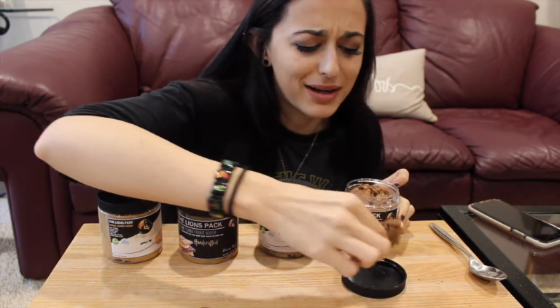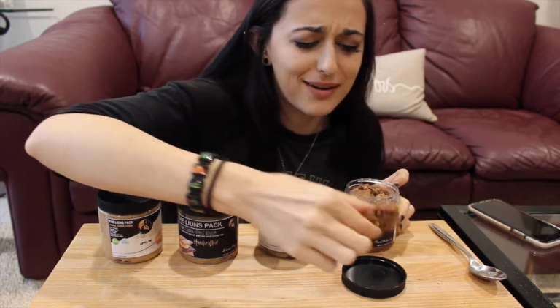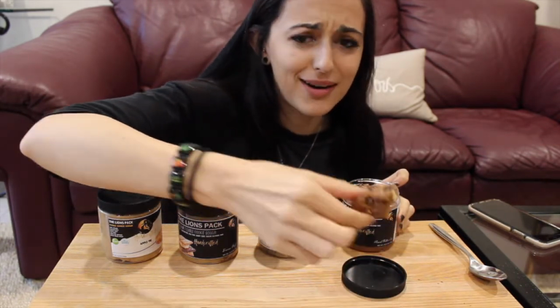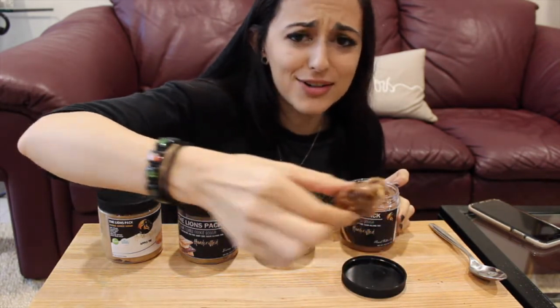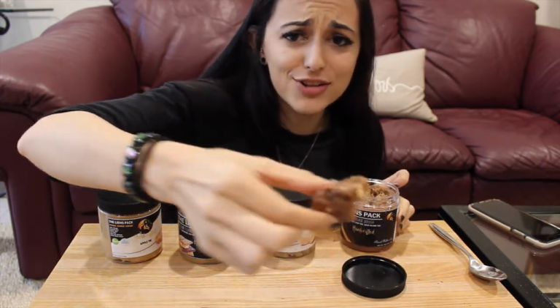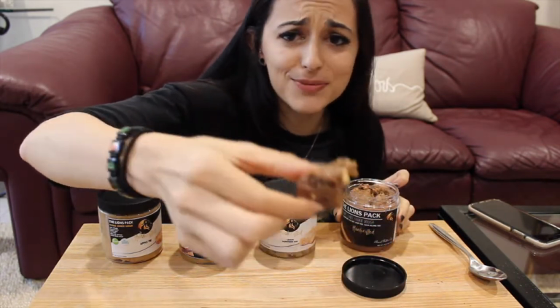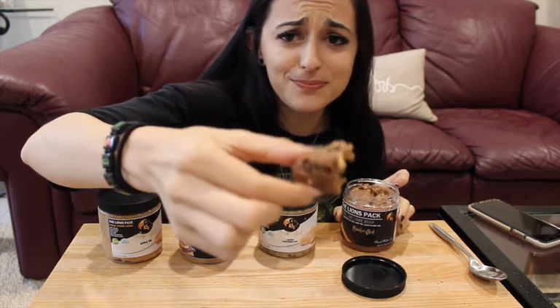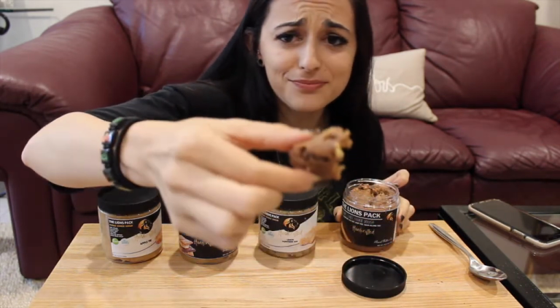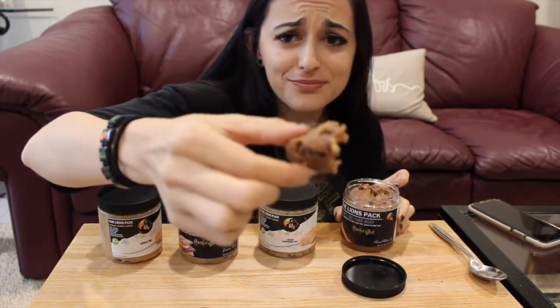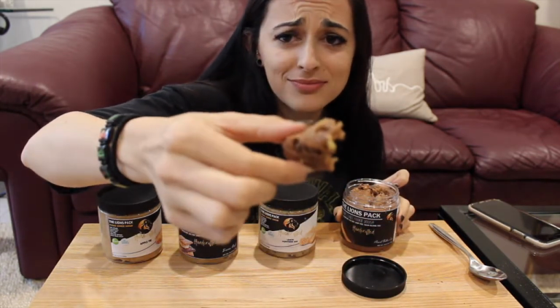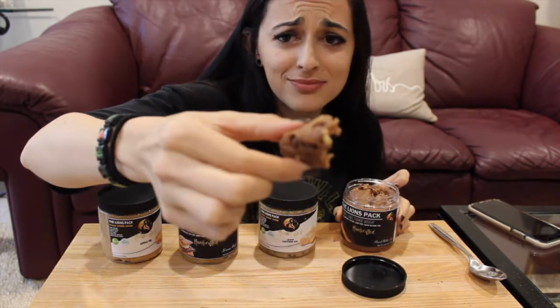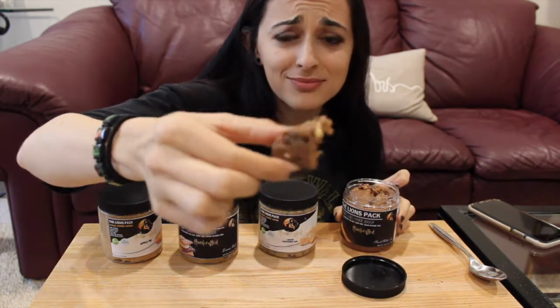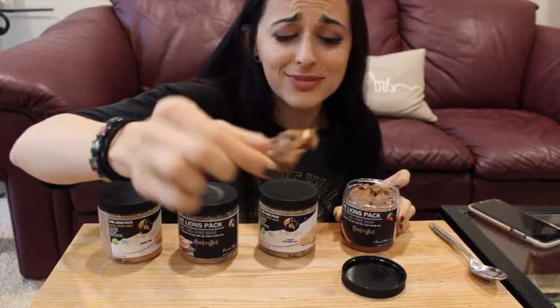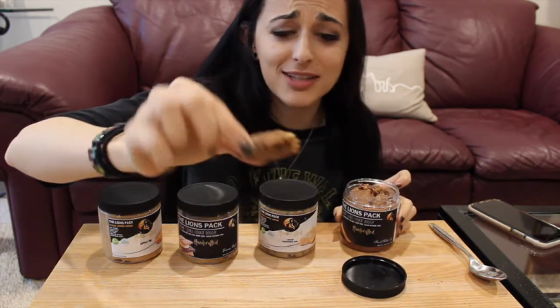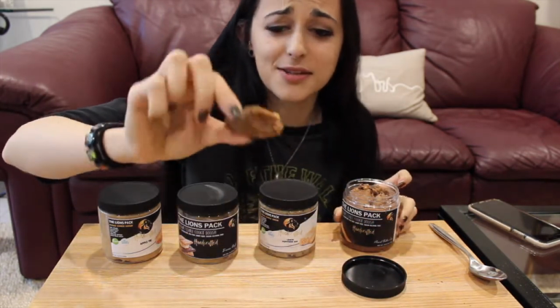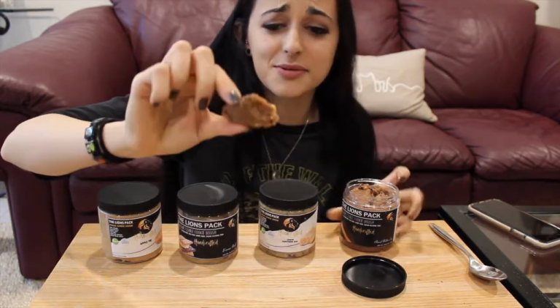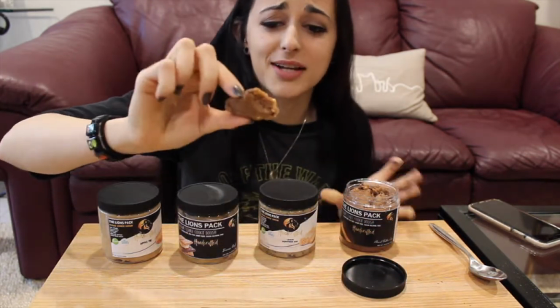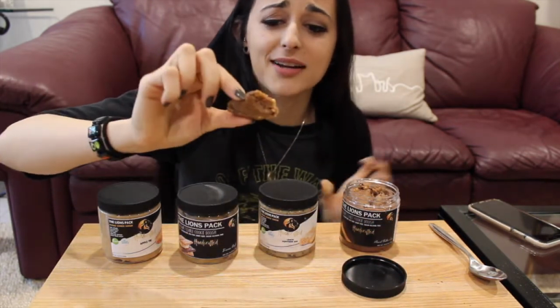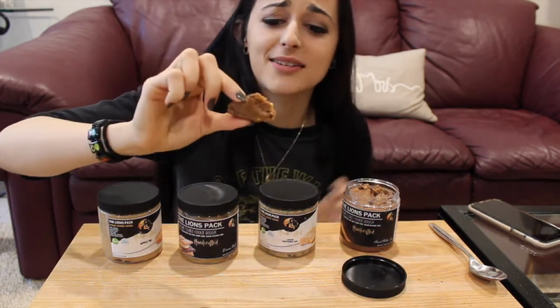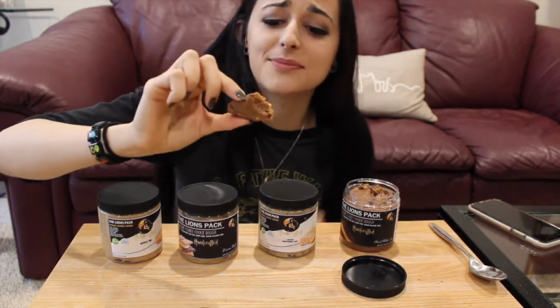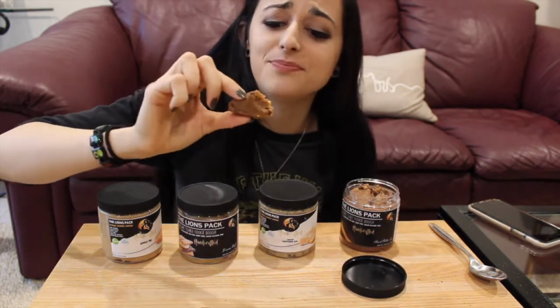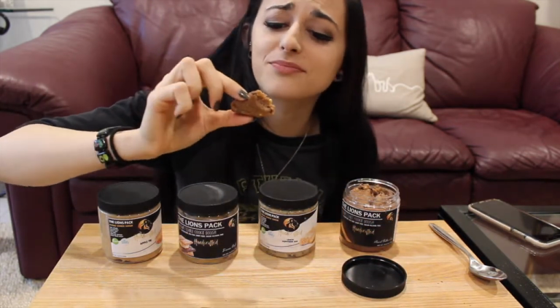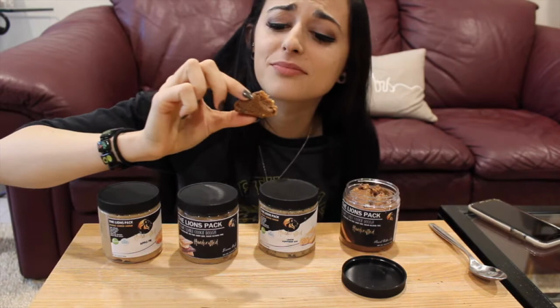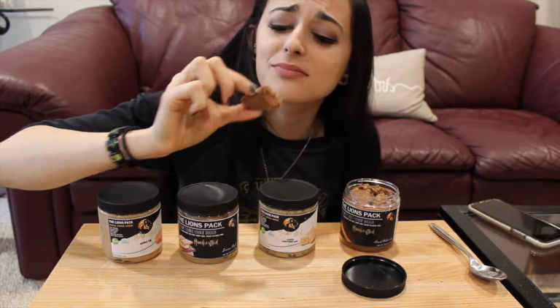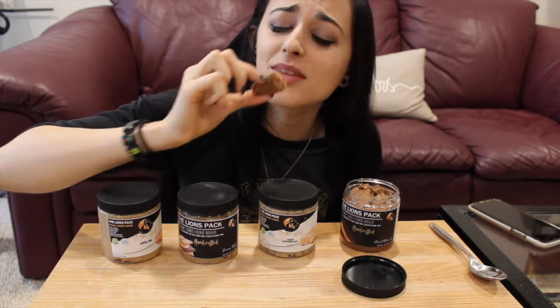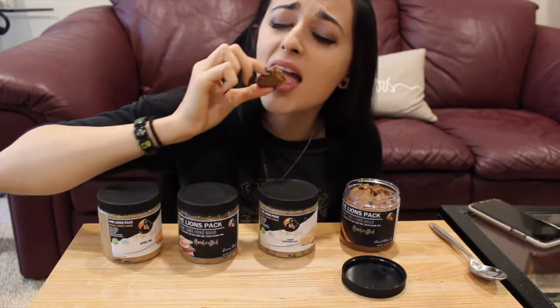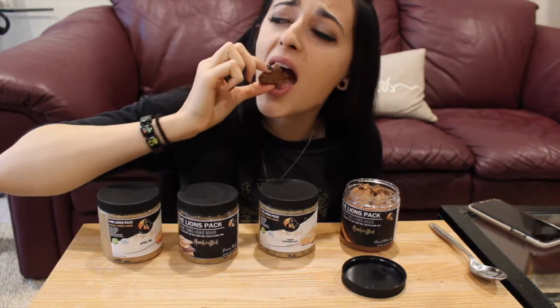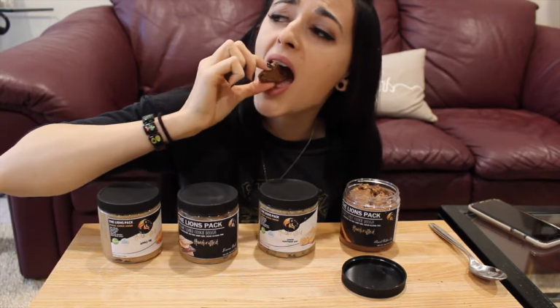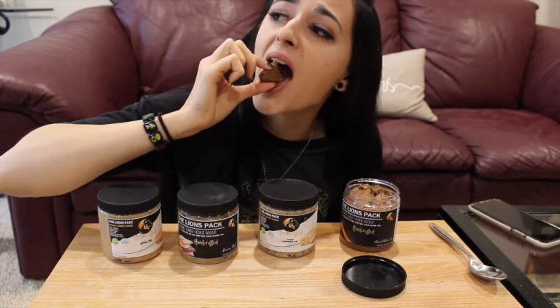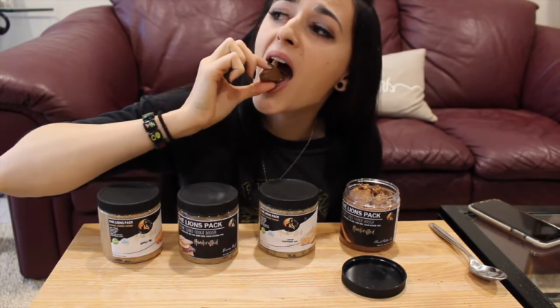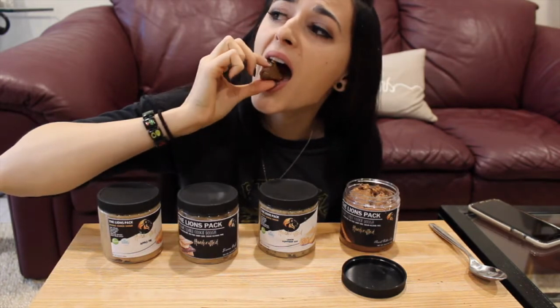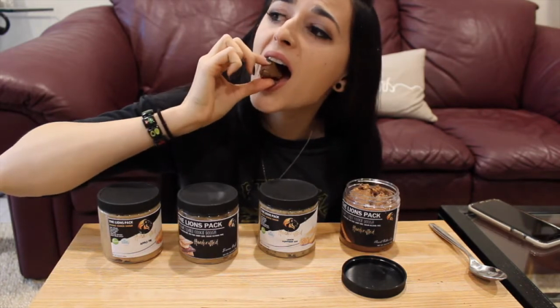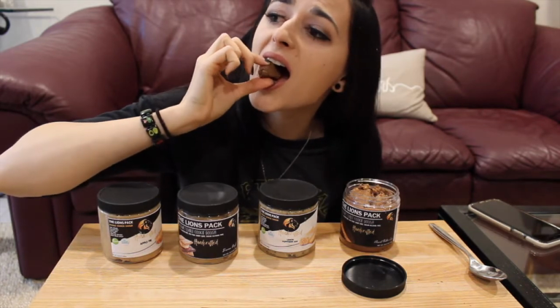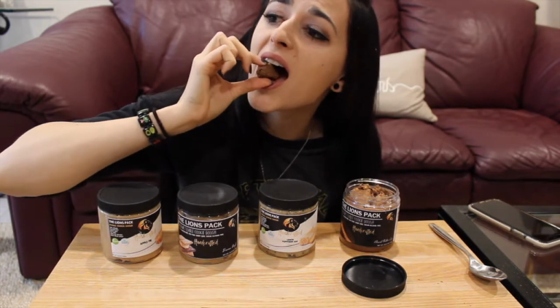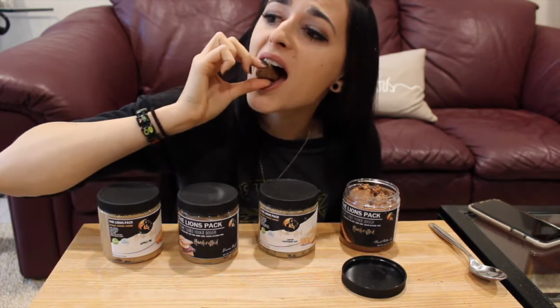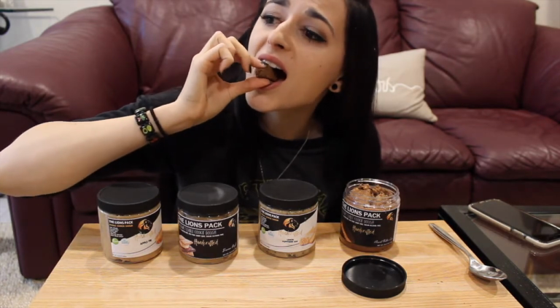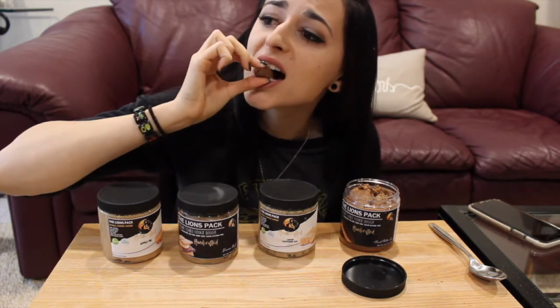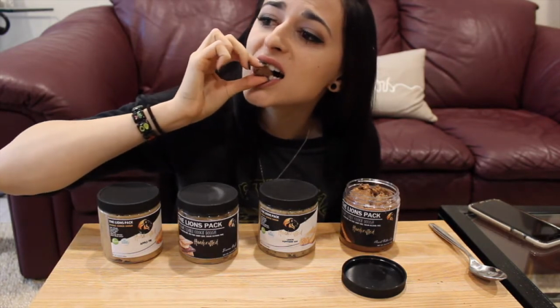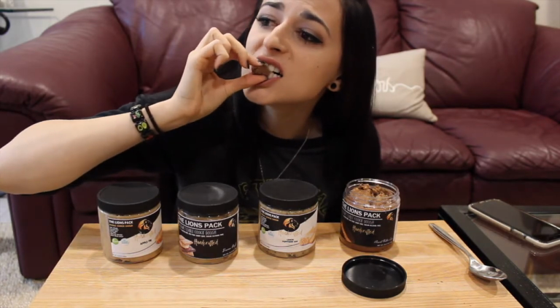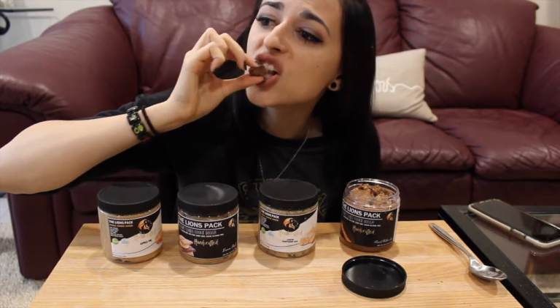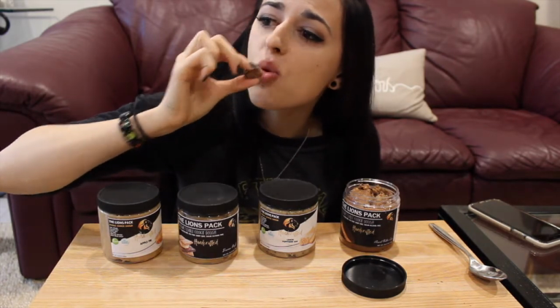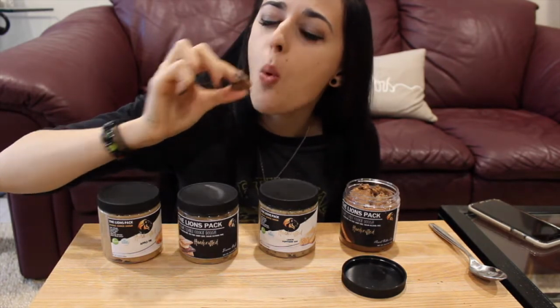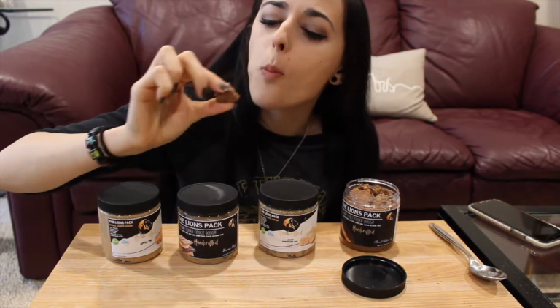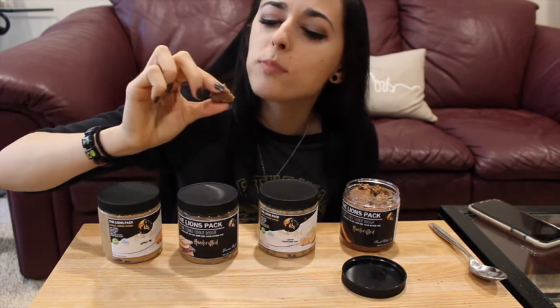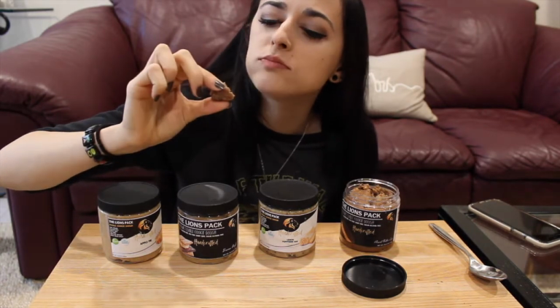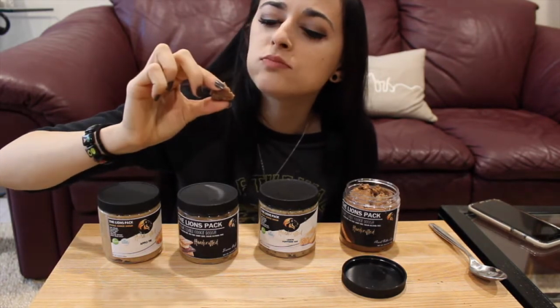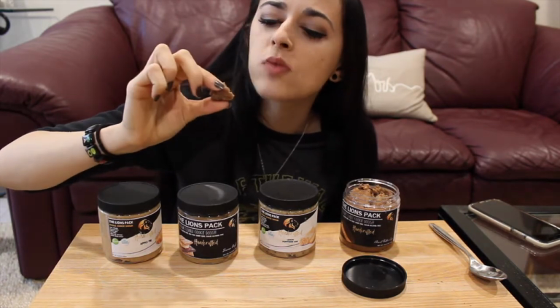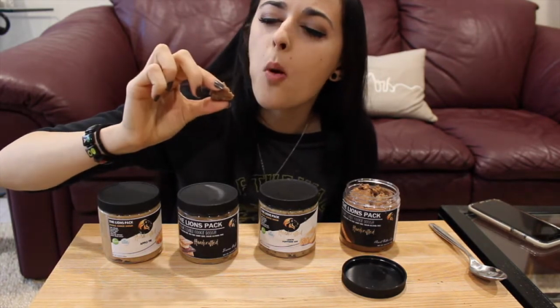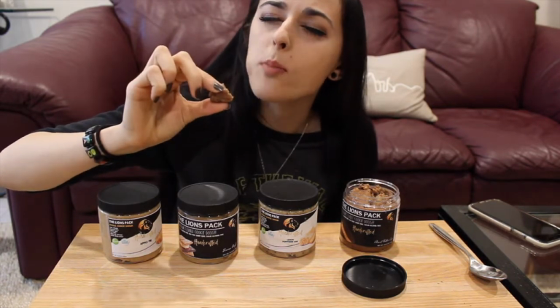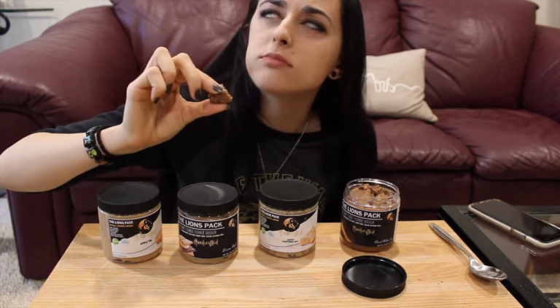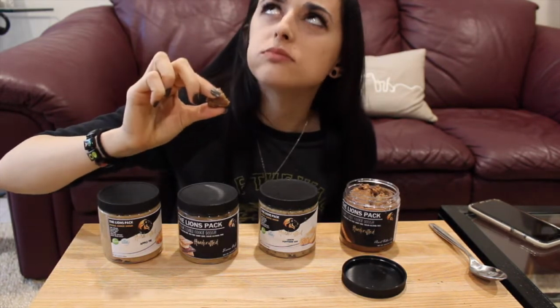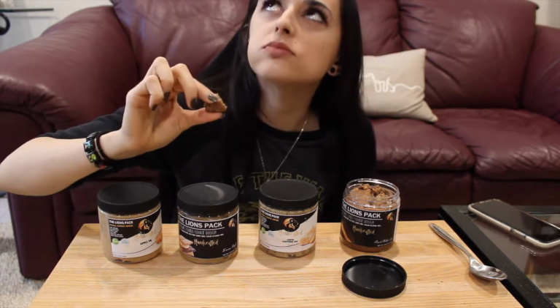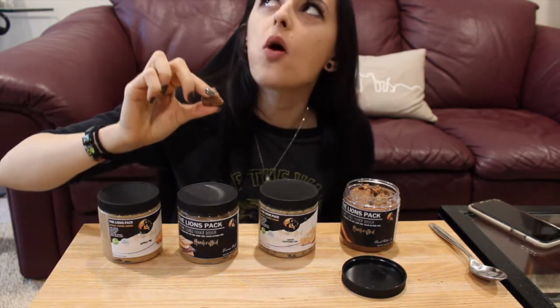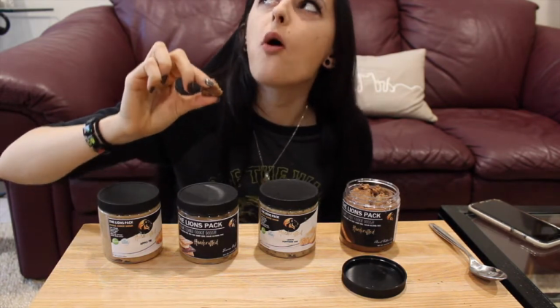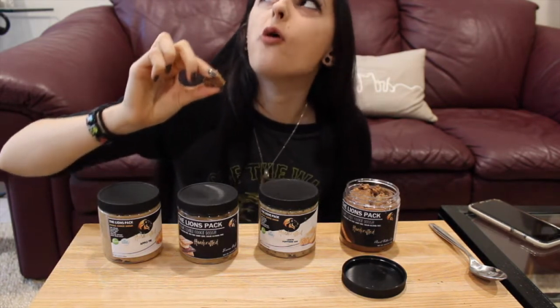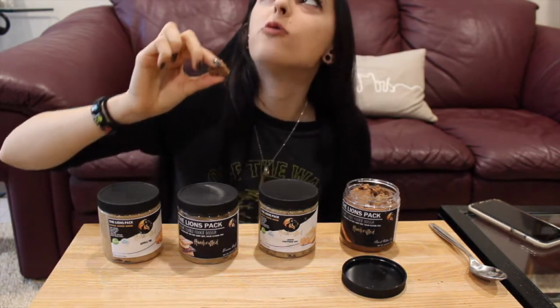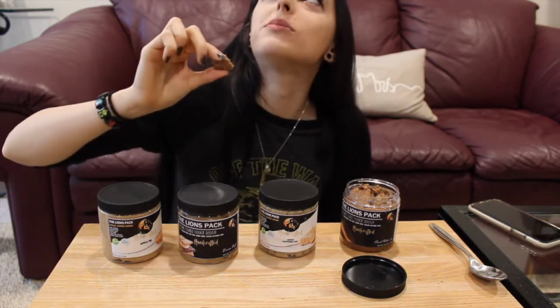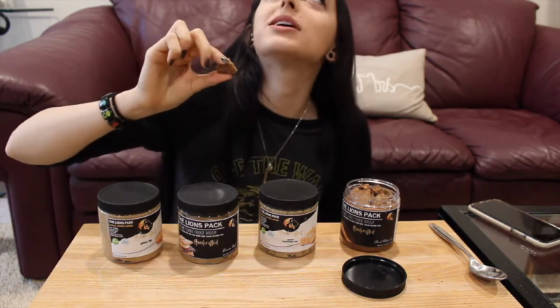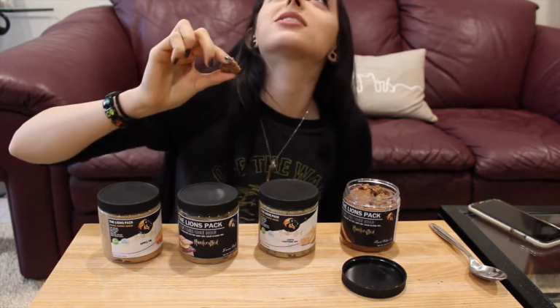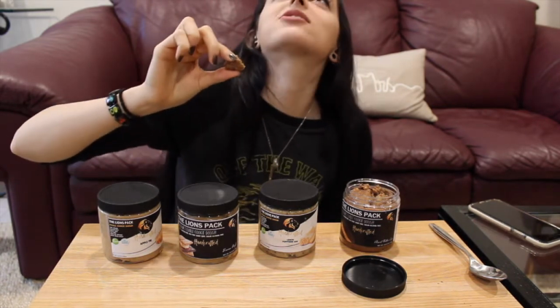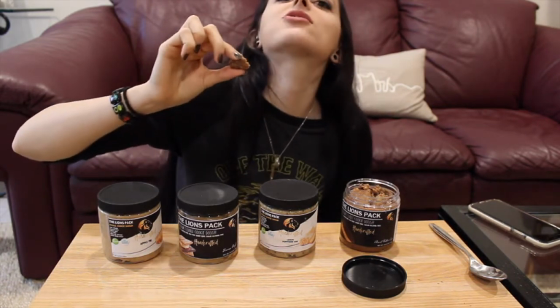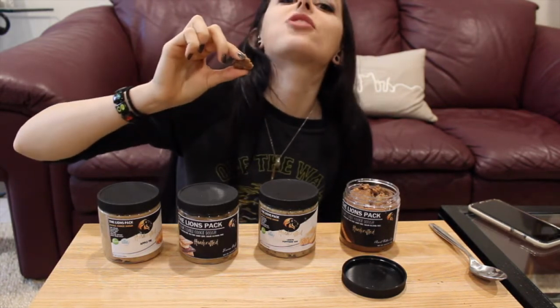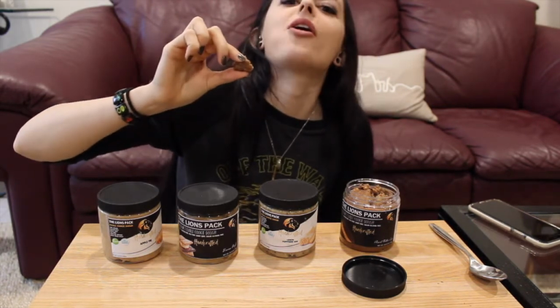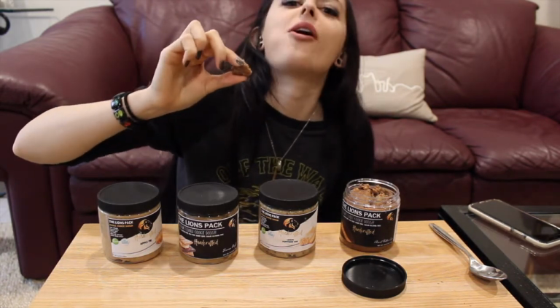Last but not least — peanut butter cup, hell yeah! Oh my gosh, that's so decadent.